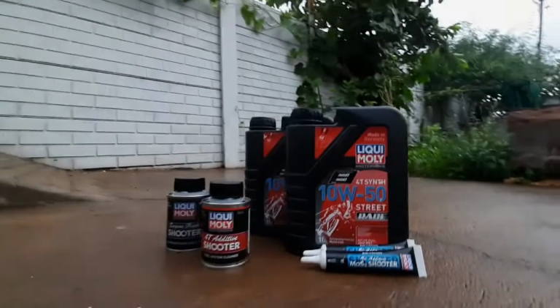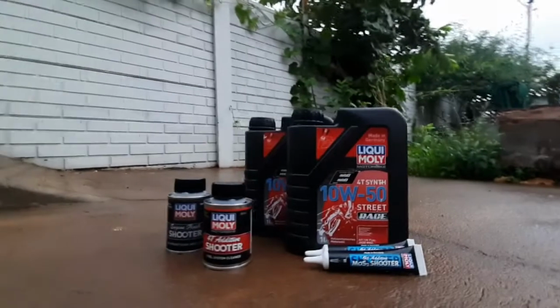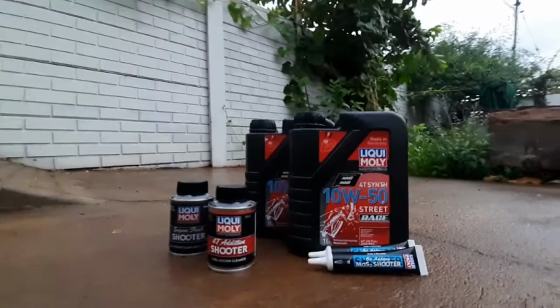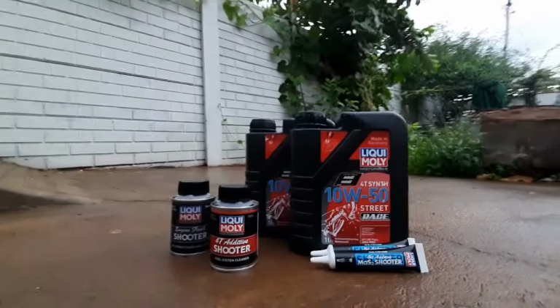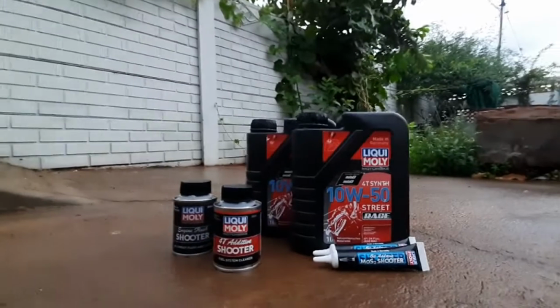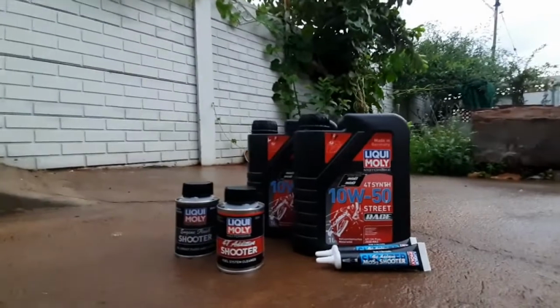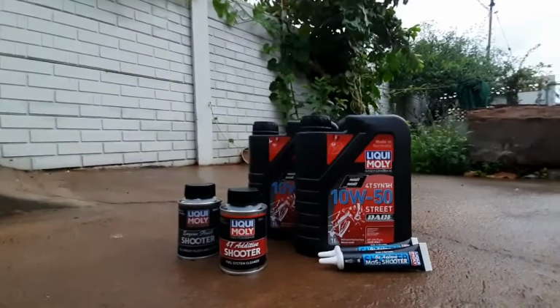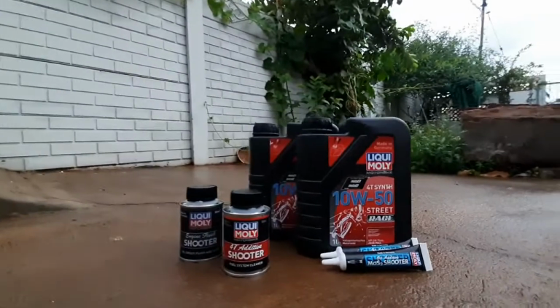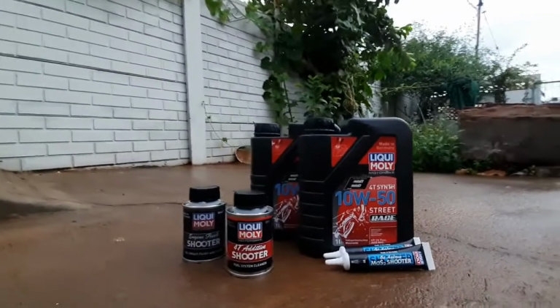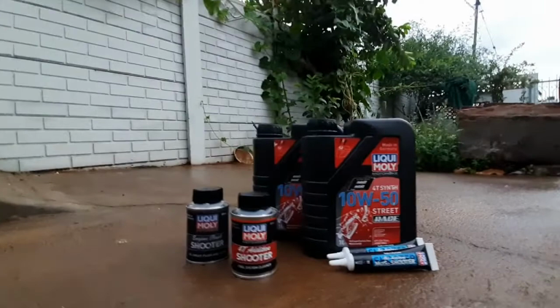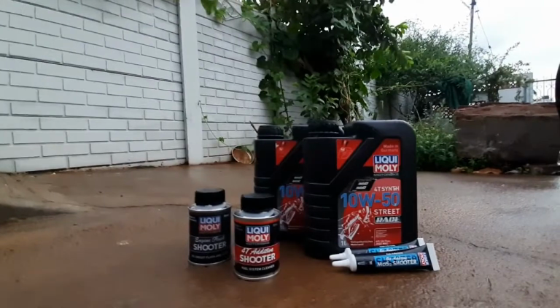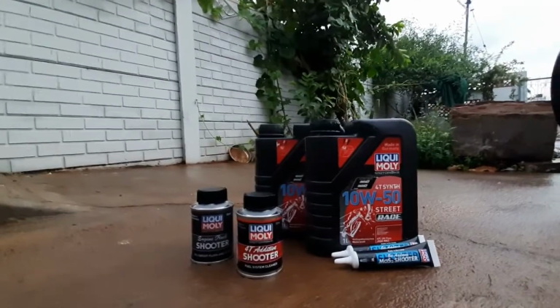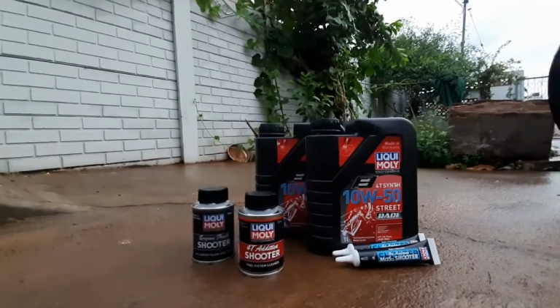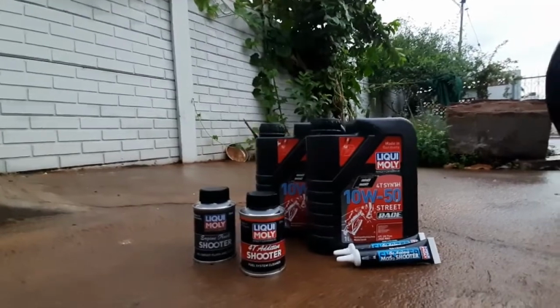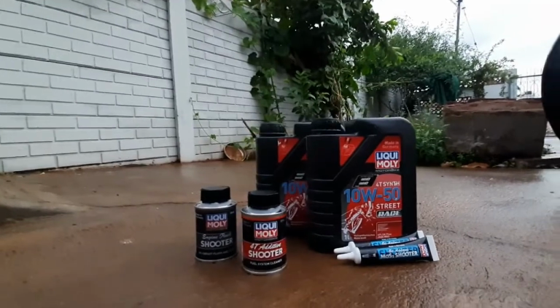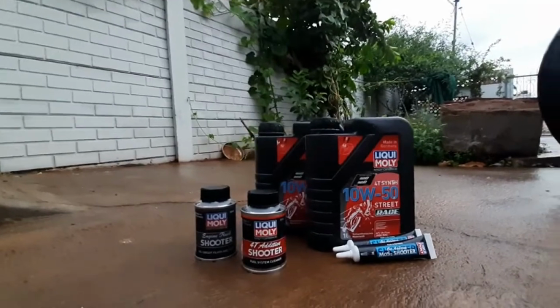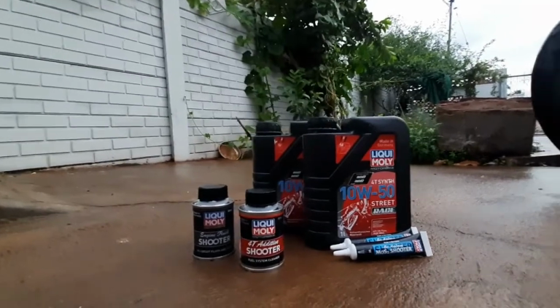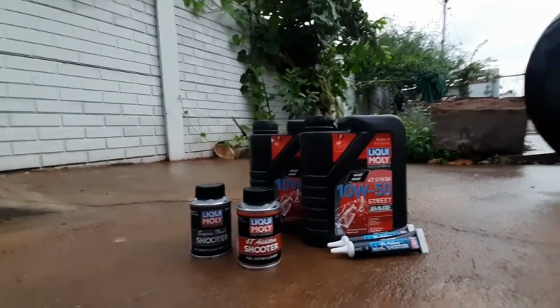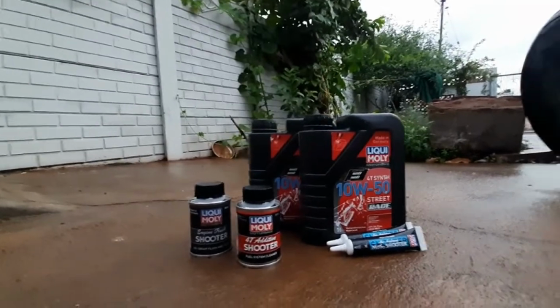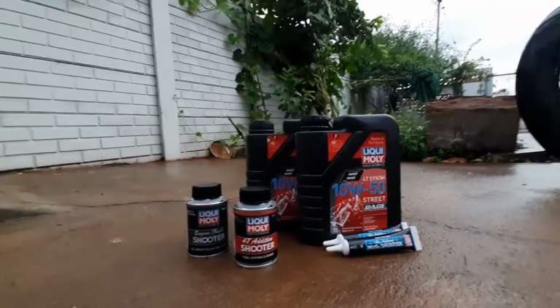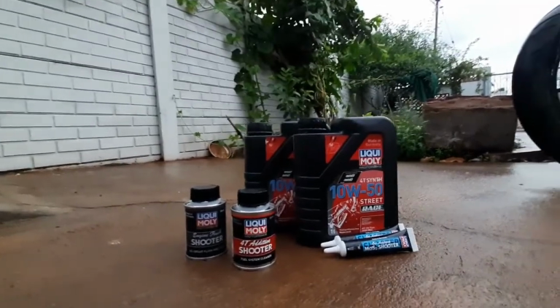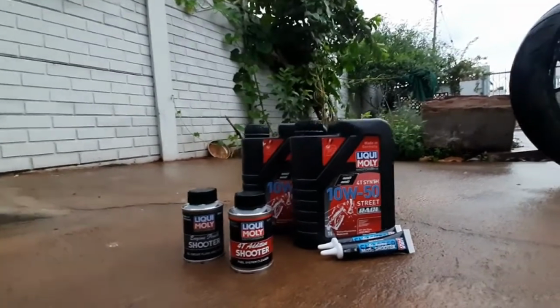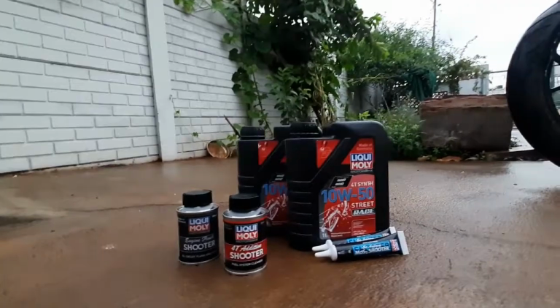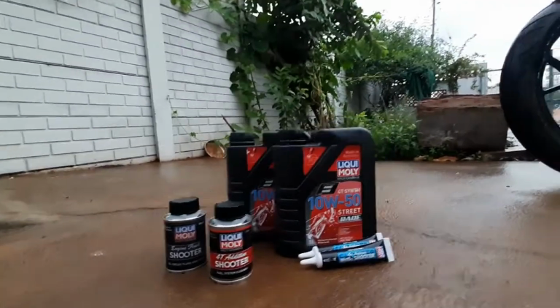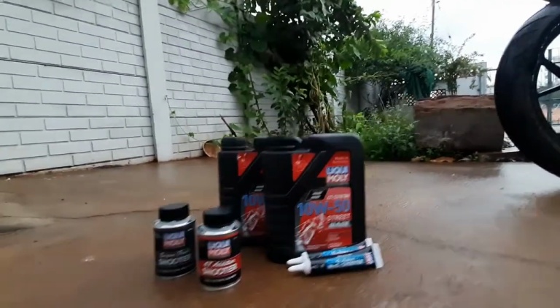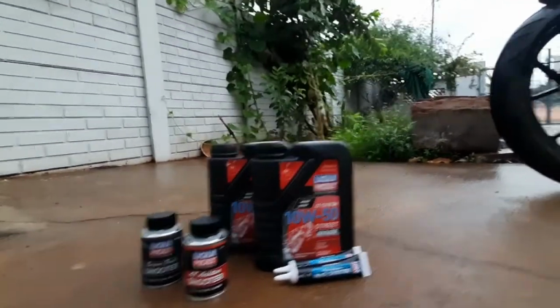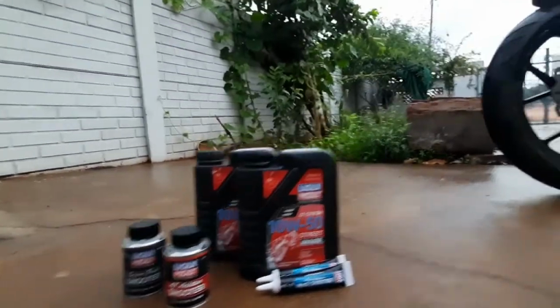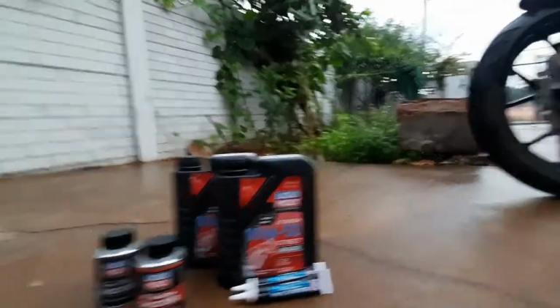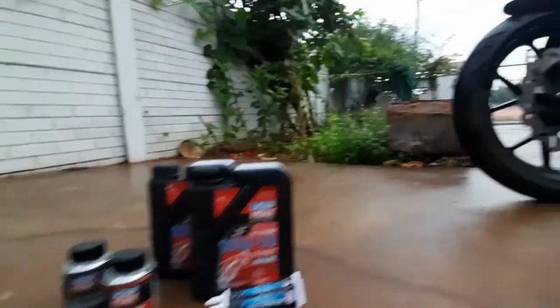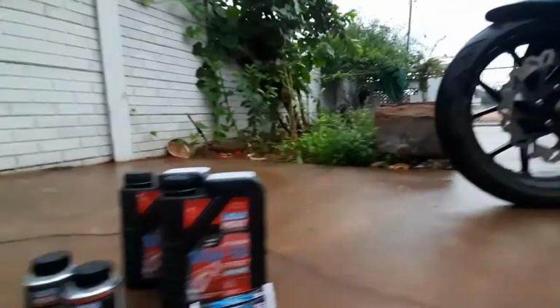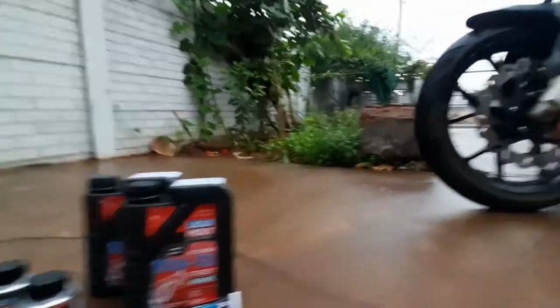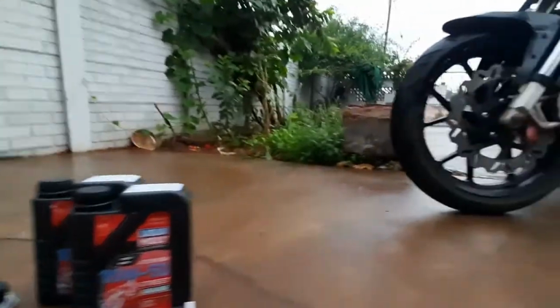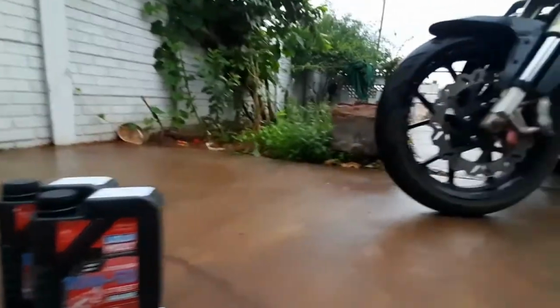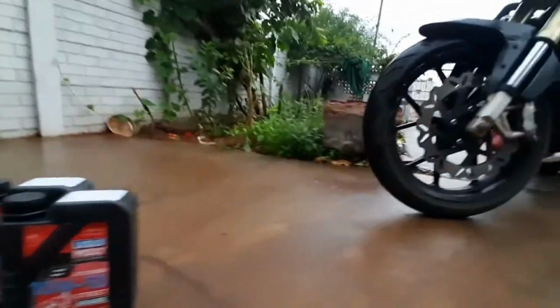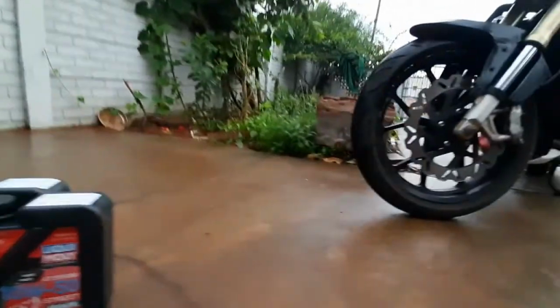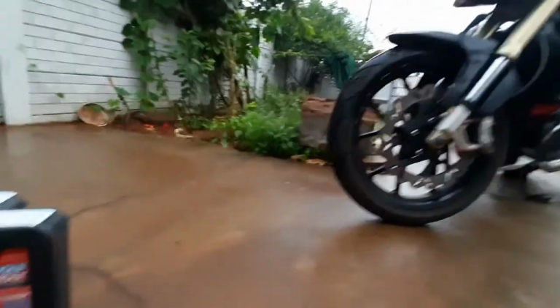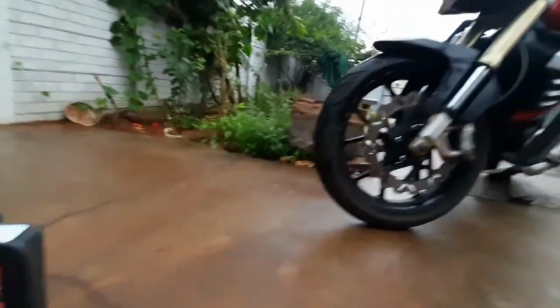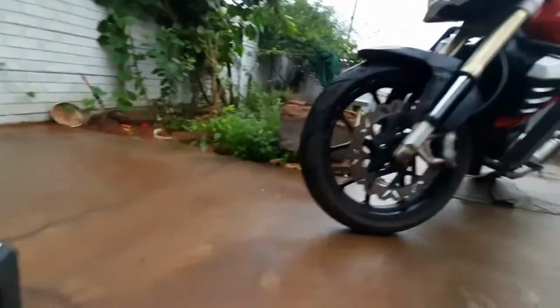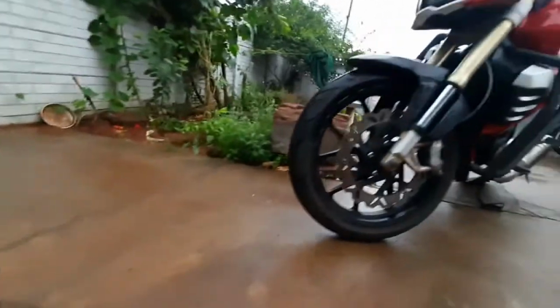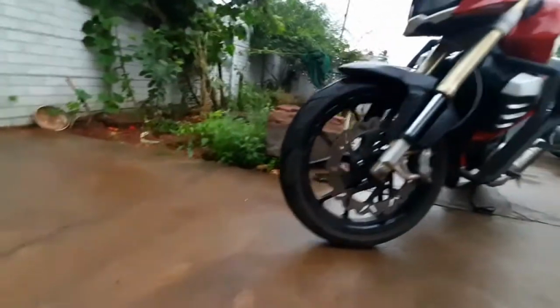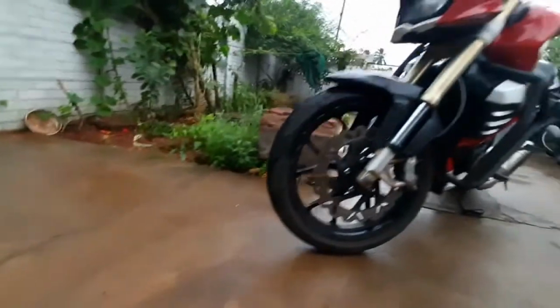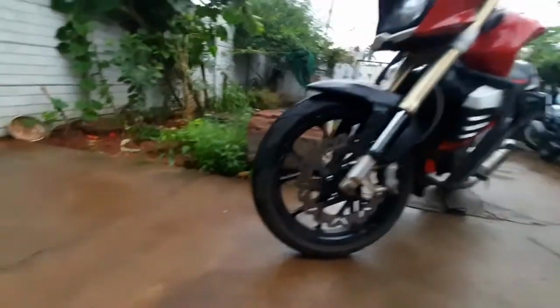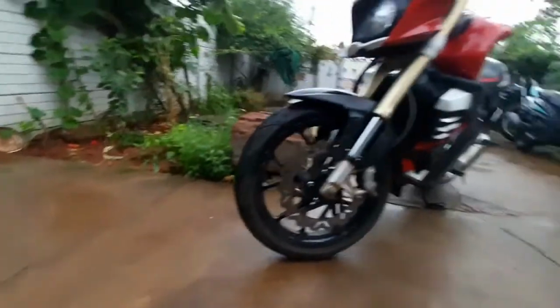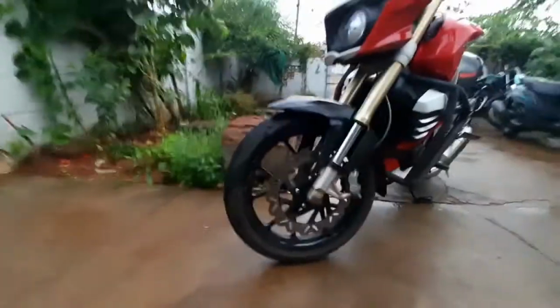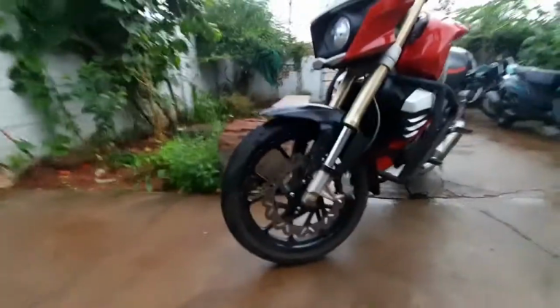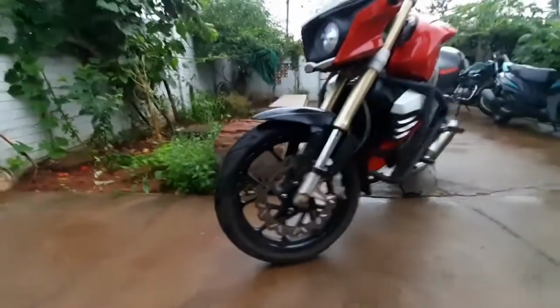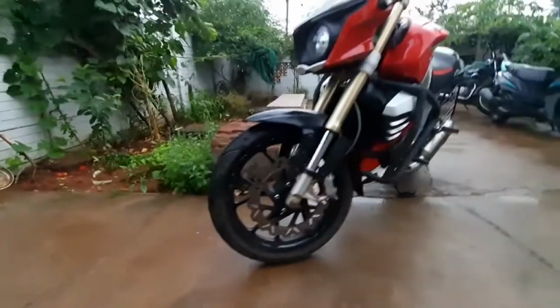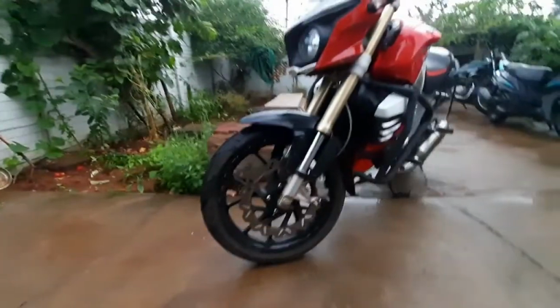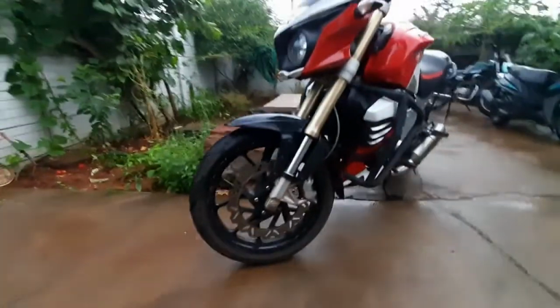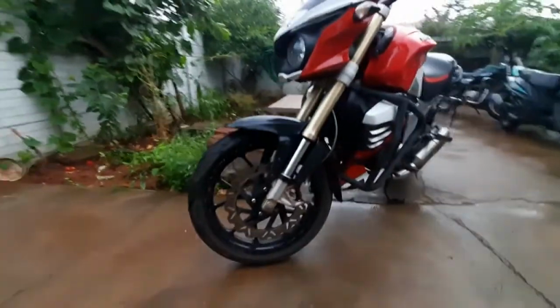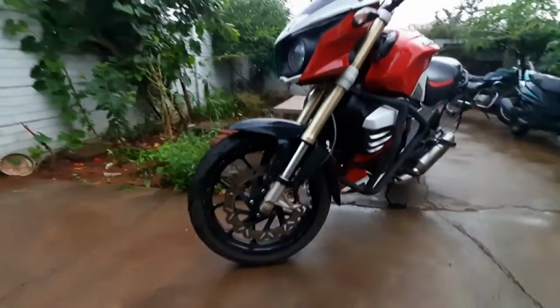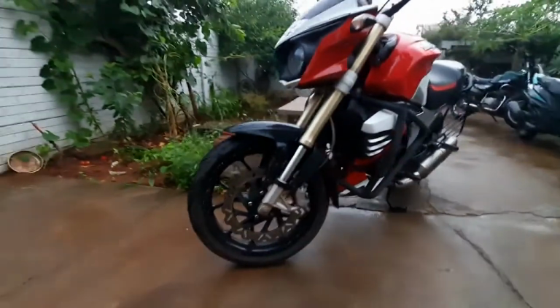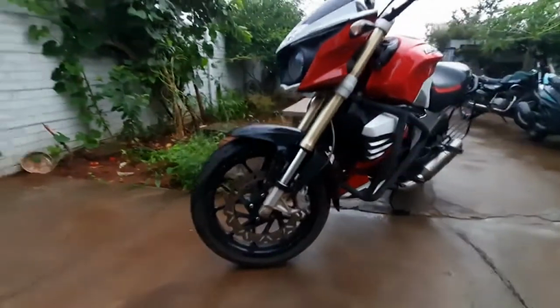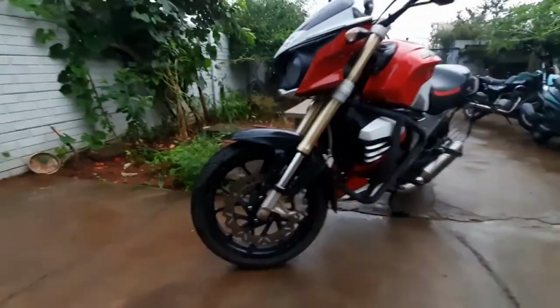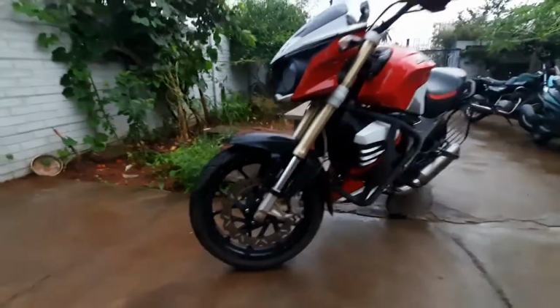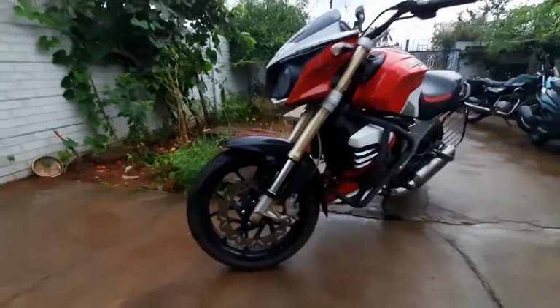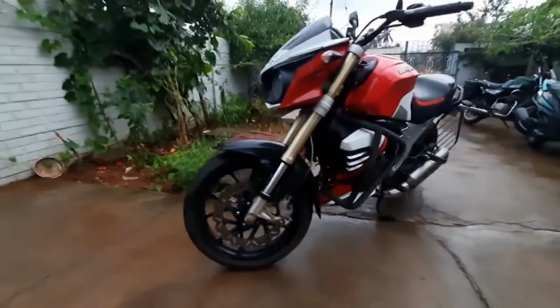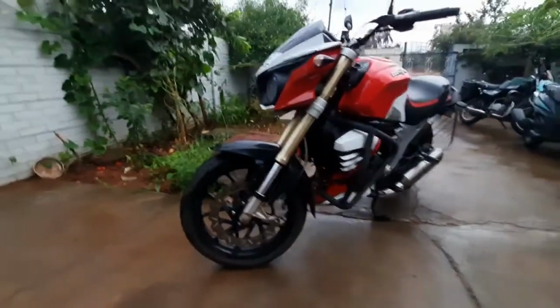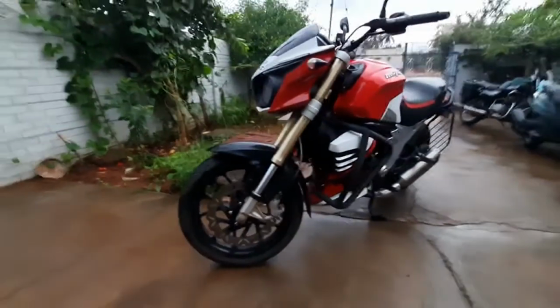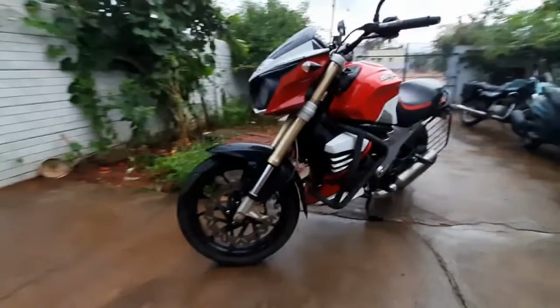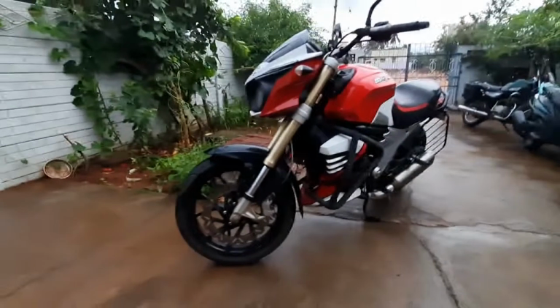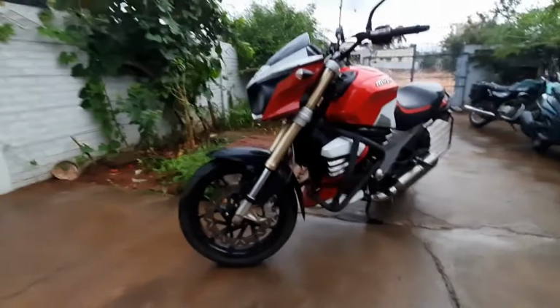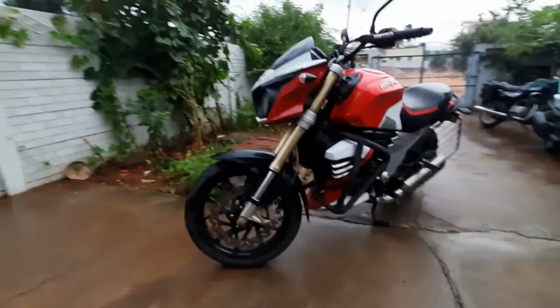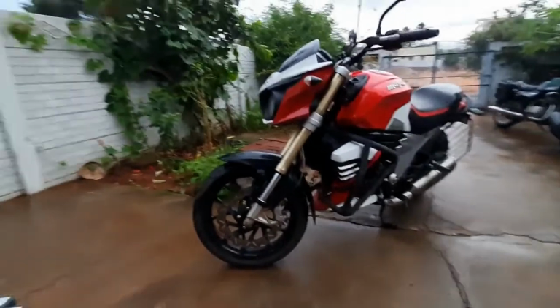Hi guys, welcome back to our channel. We are going to talk about Liqui Moly 10W50 unboxing. So without getting late, let's start the video.